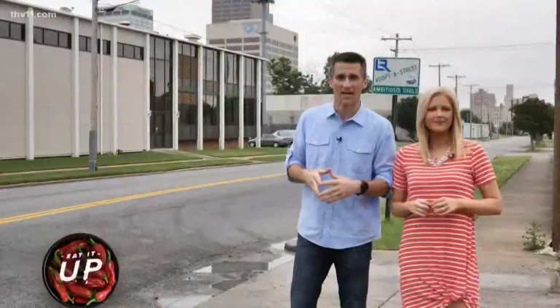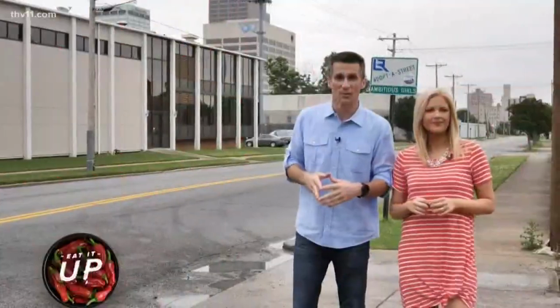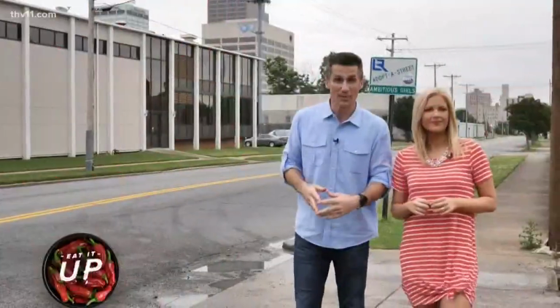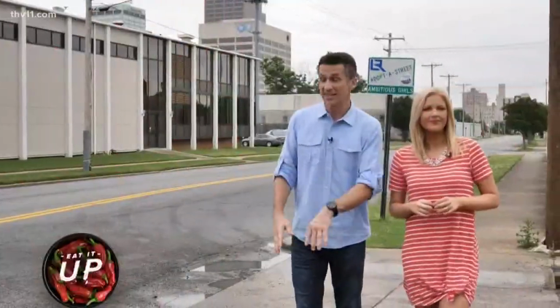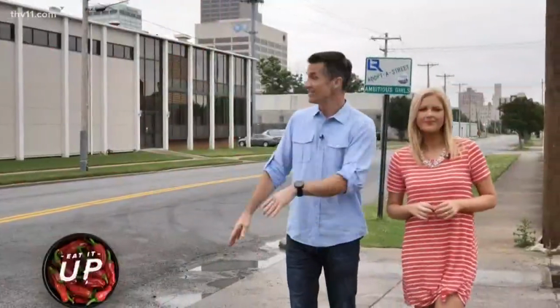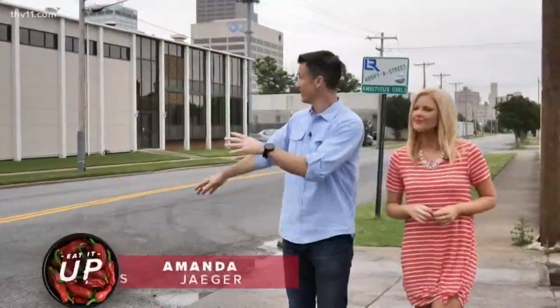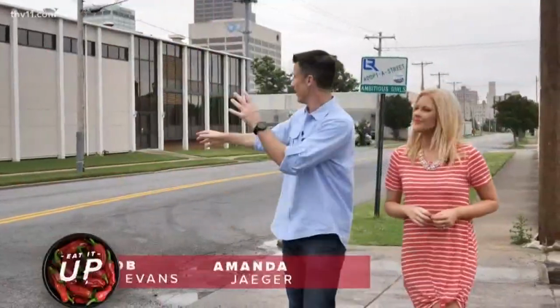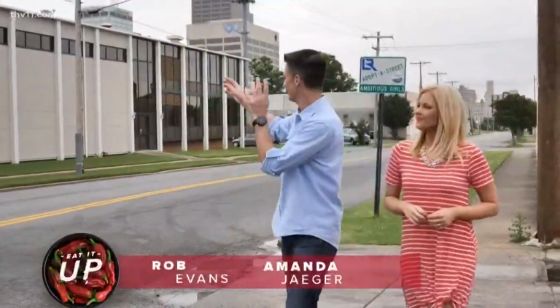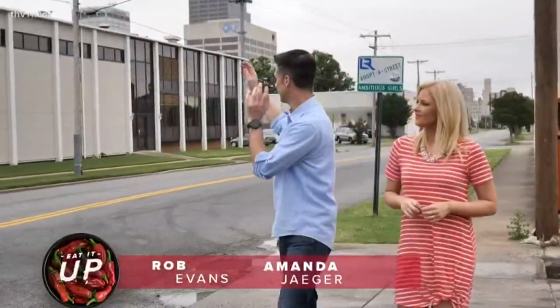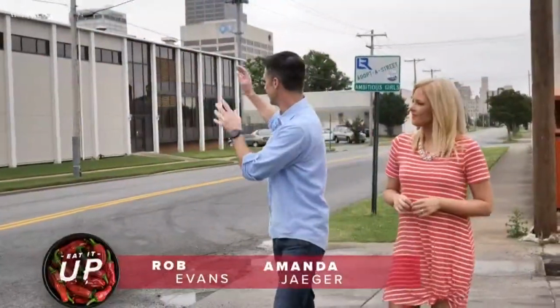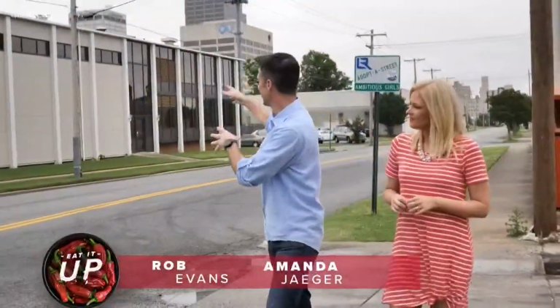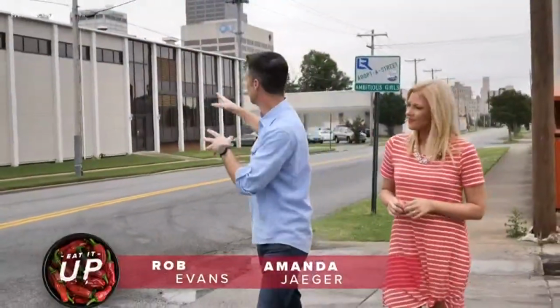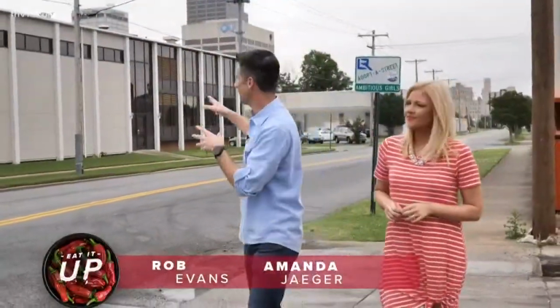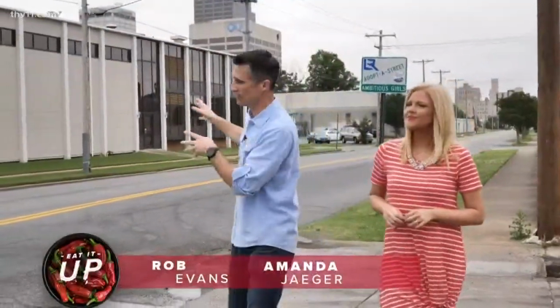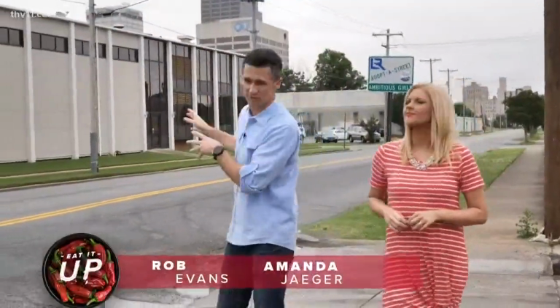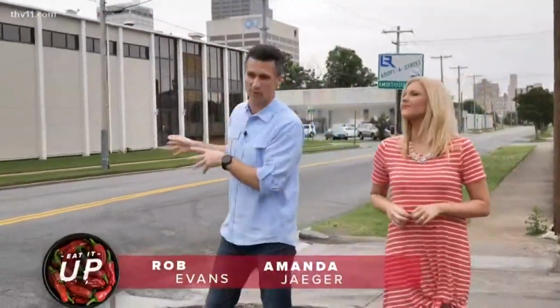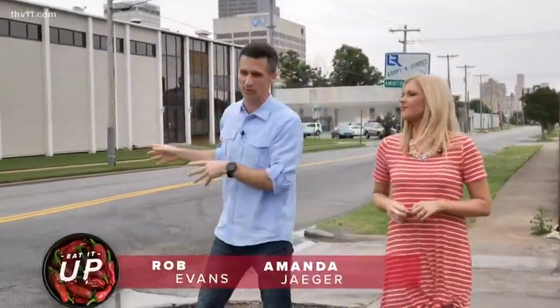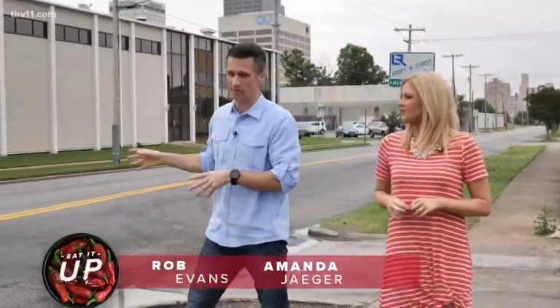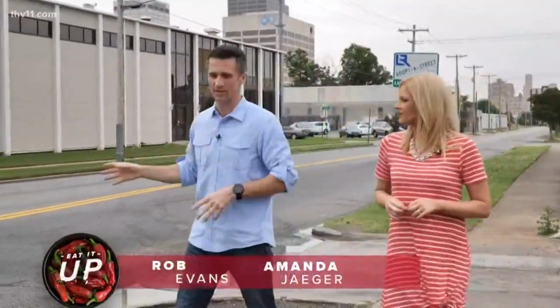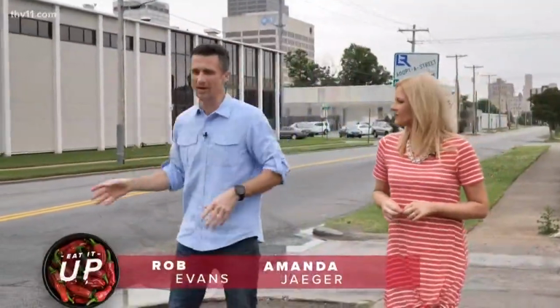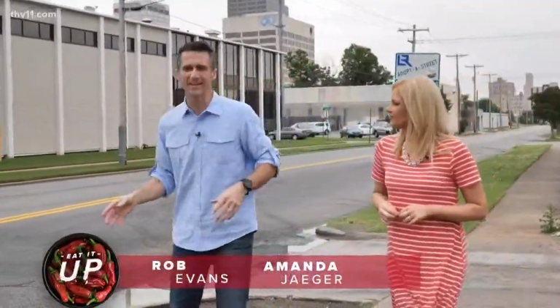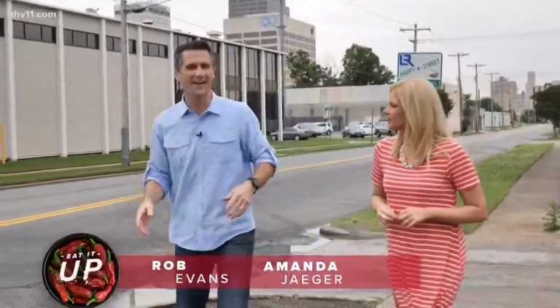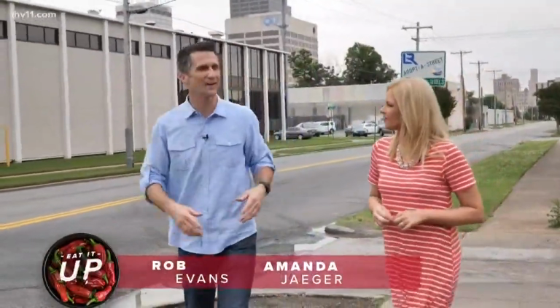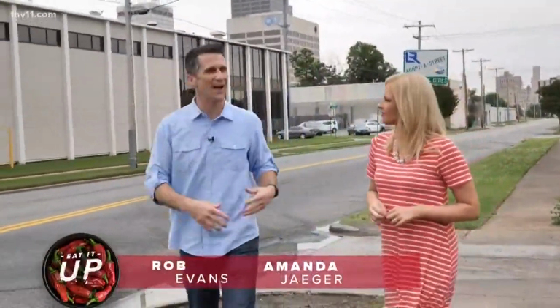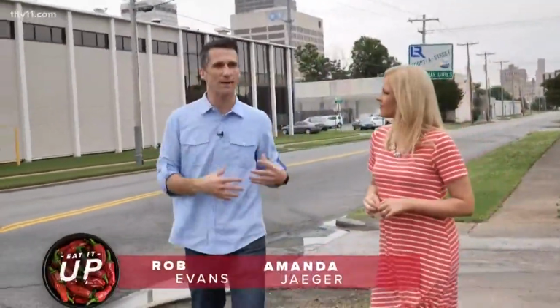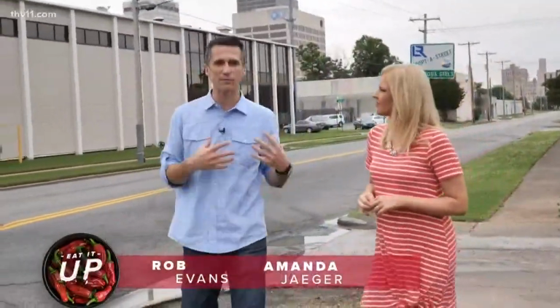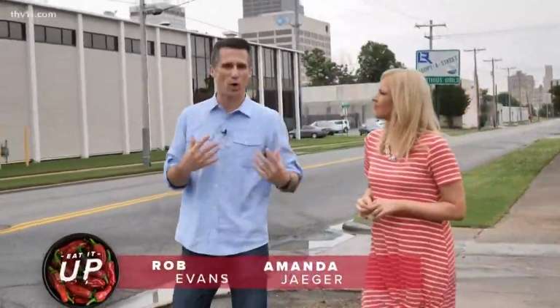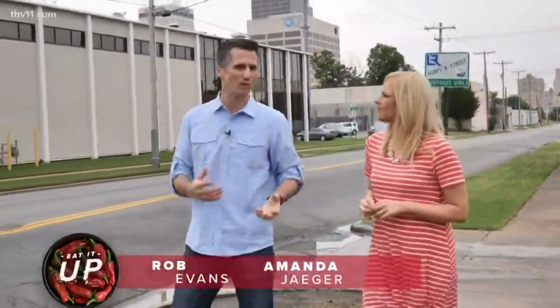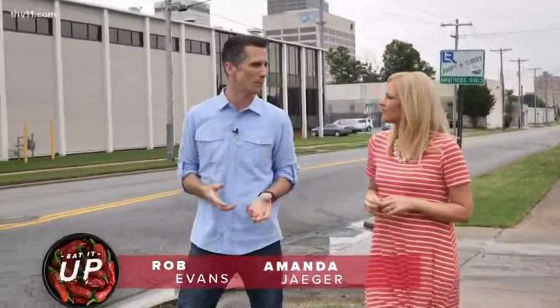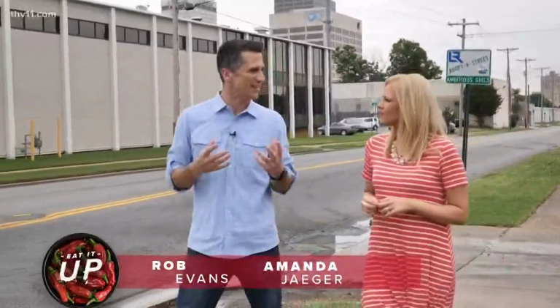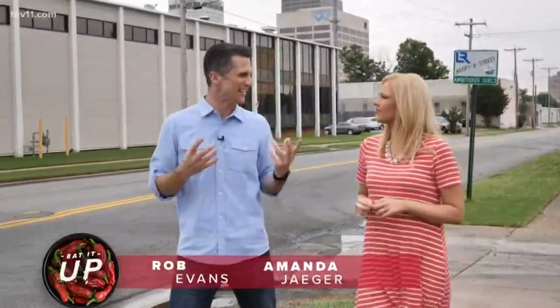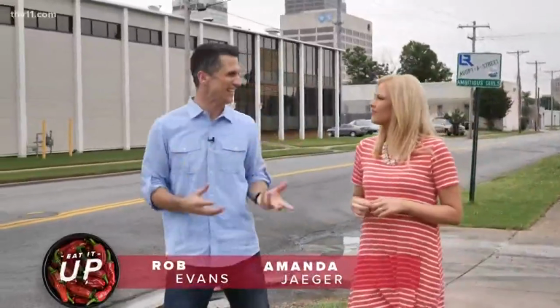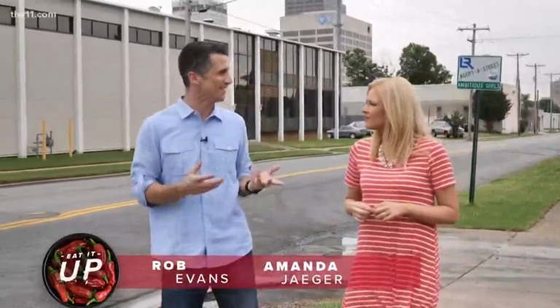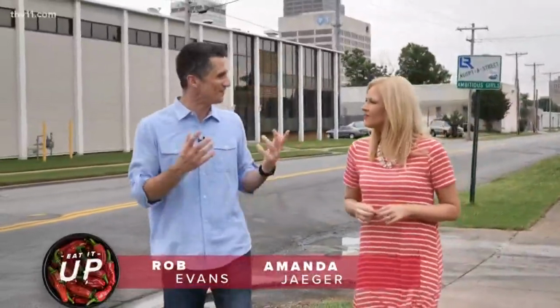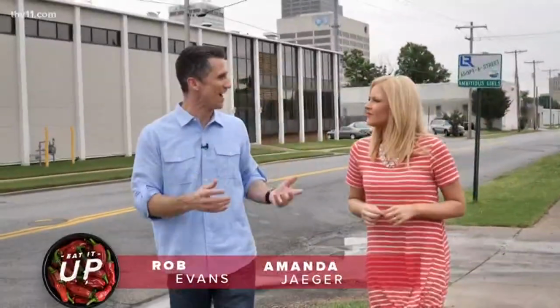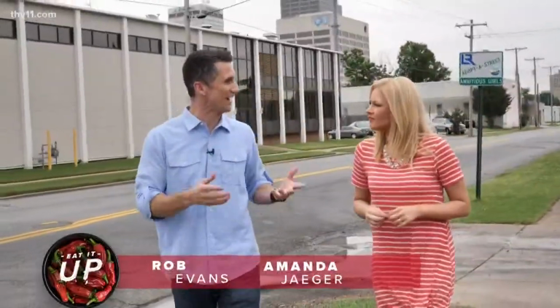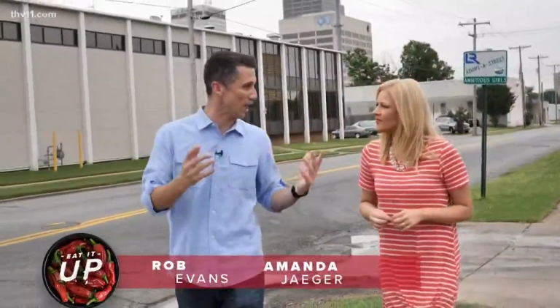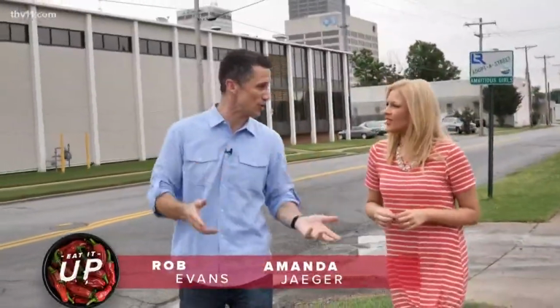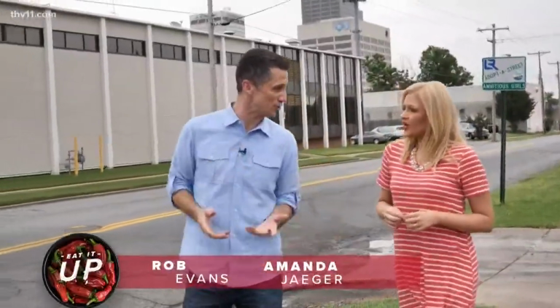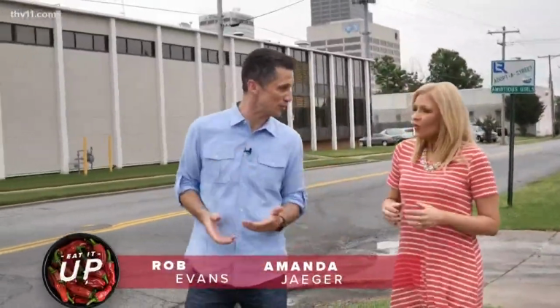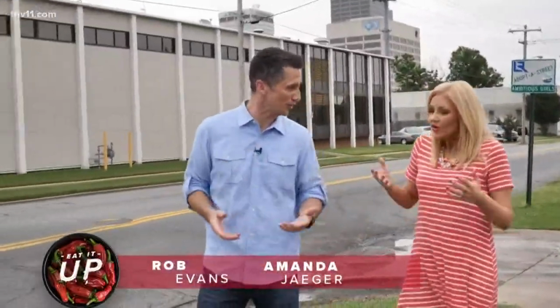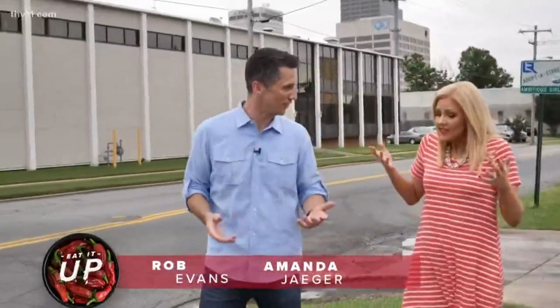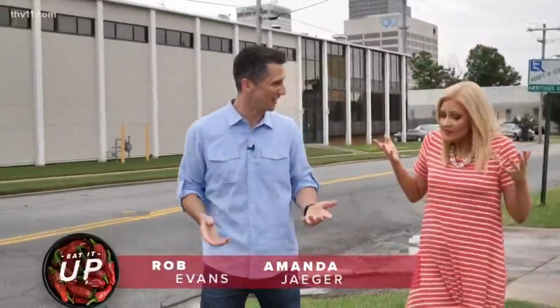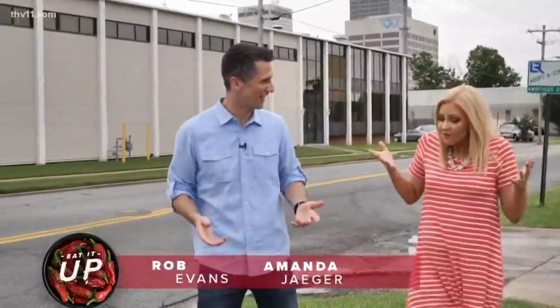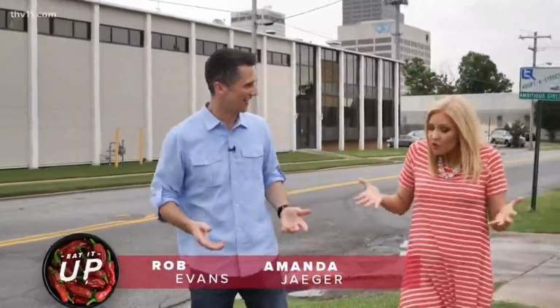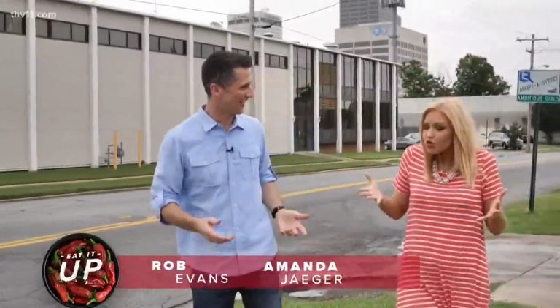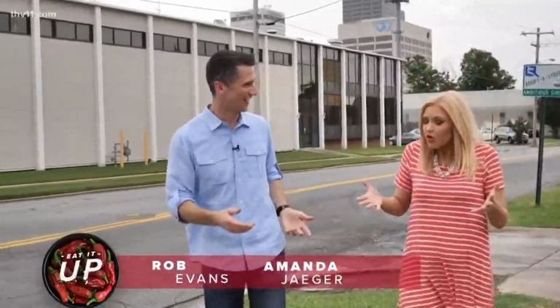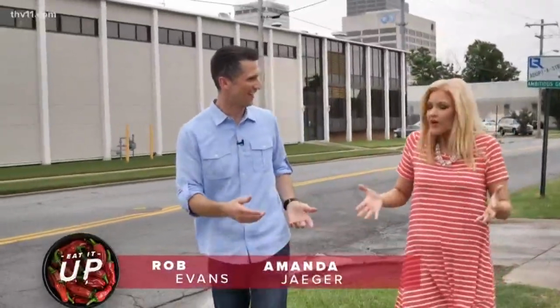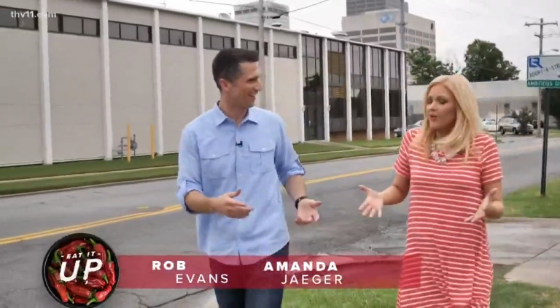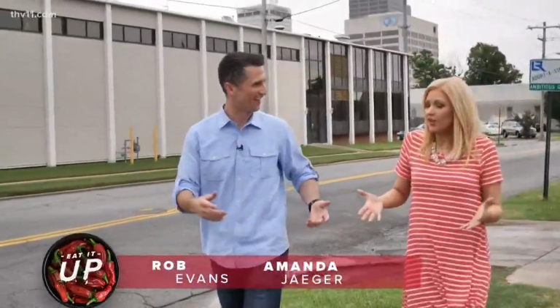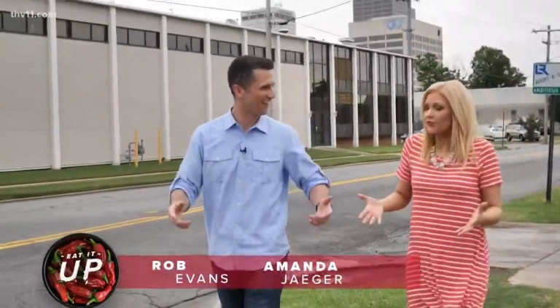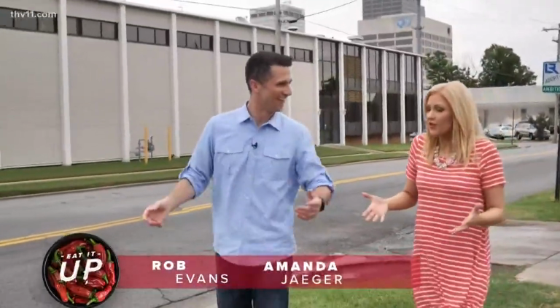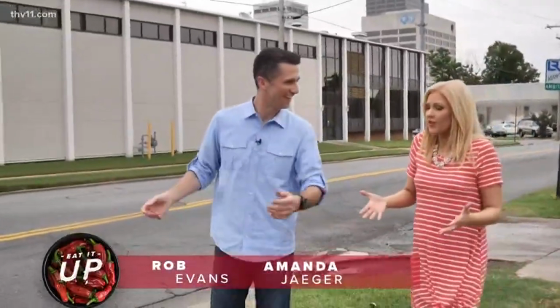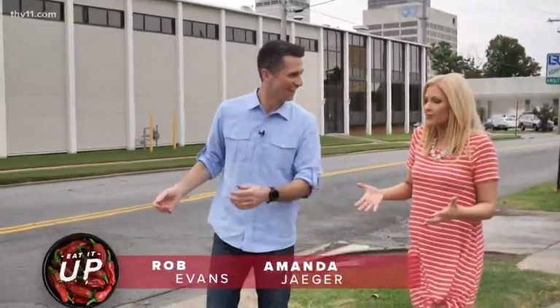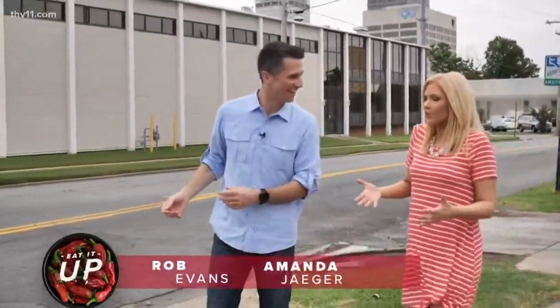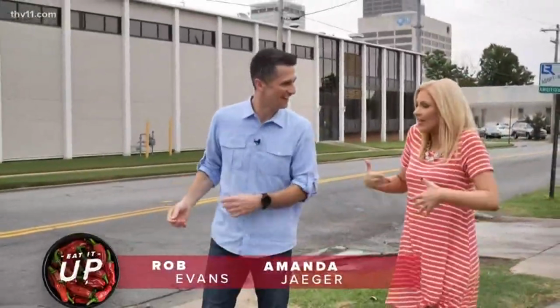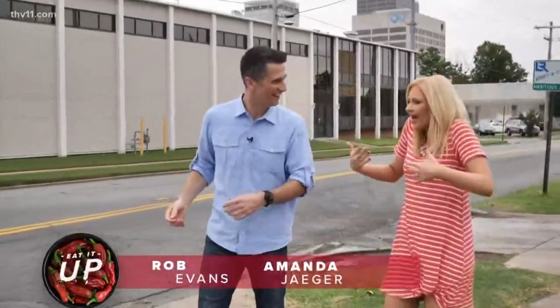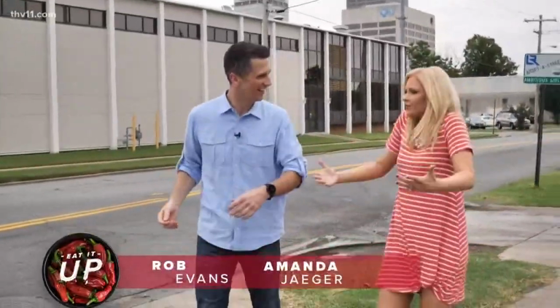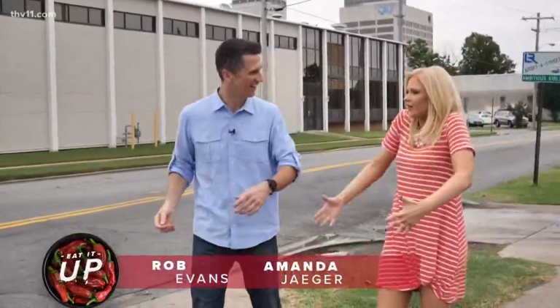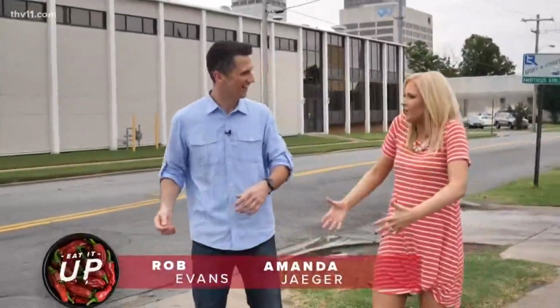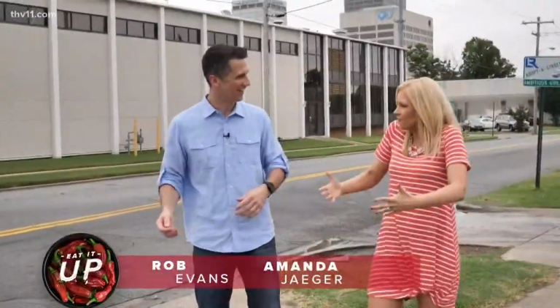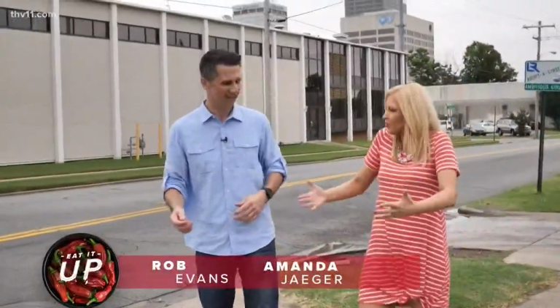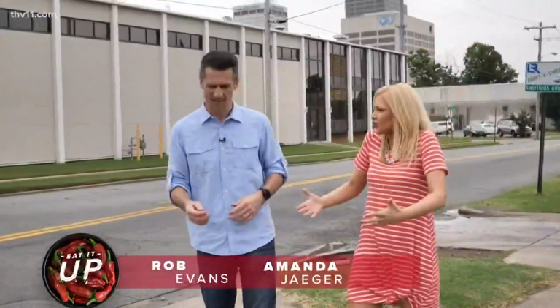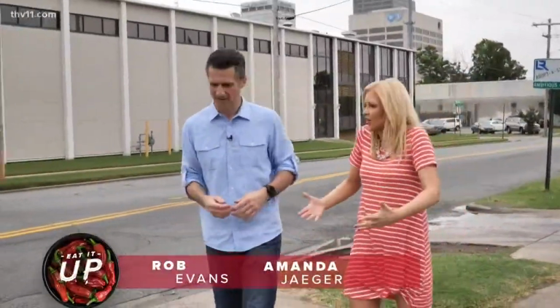So we just left the THV 11 studios and Amanda Yeager. I'm starving, we need to find lunch. It's food truck month for Eat It Up, so we got to find a food truck.